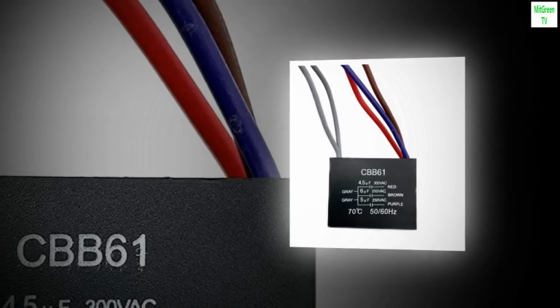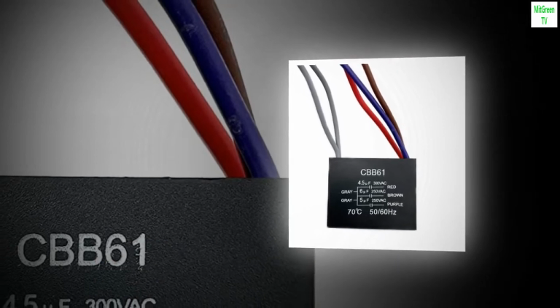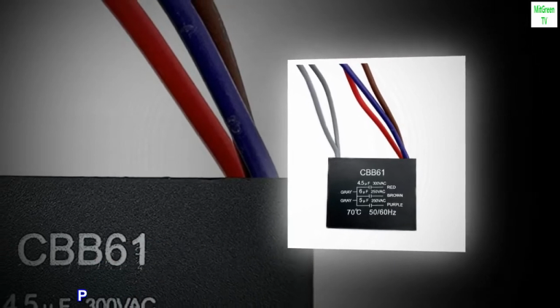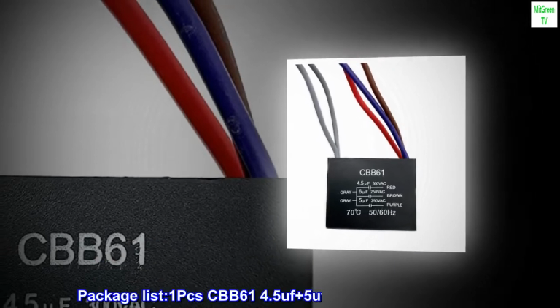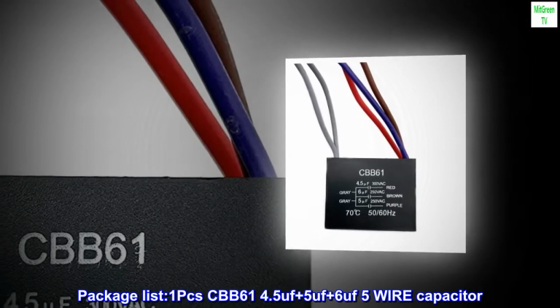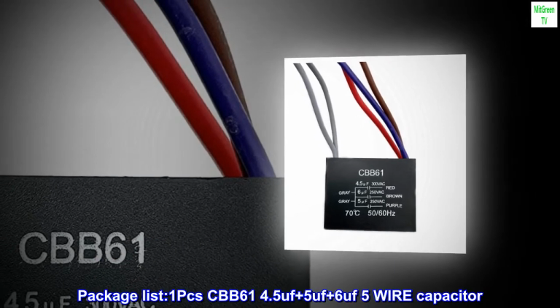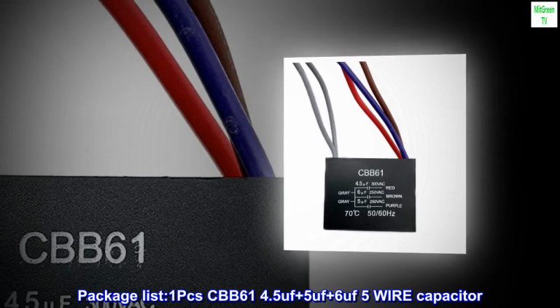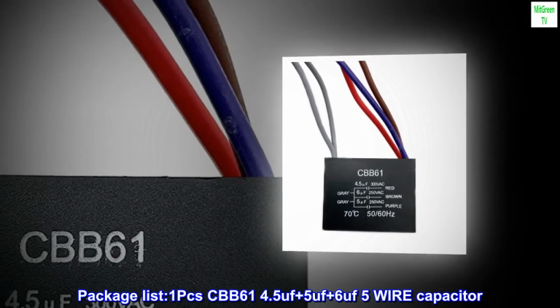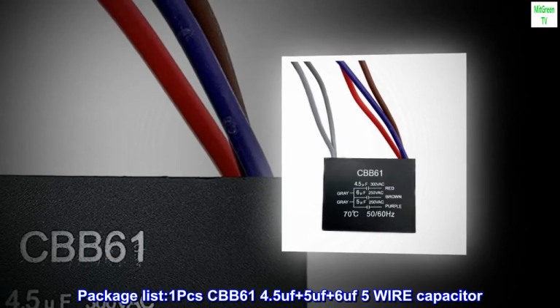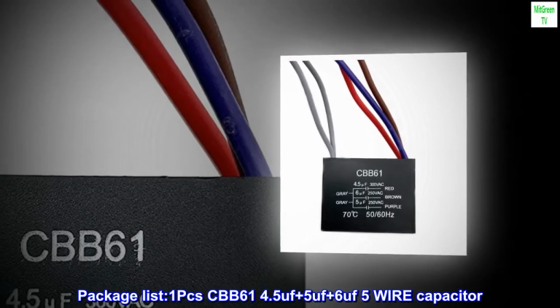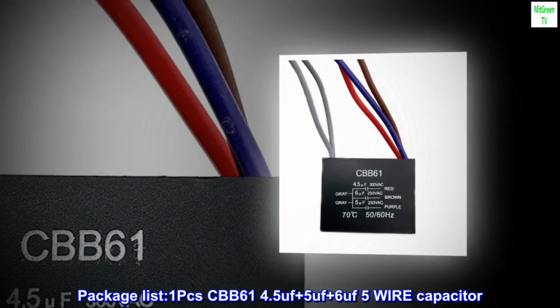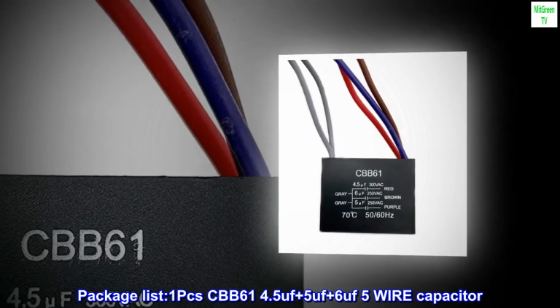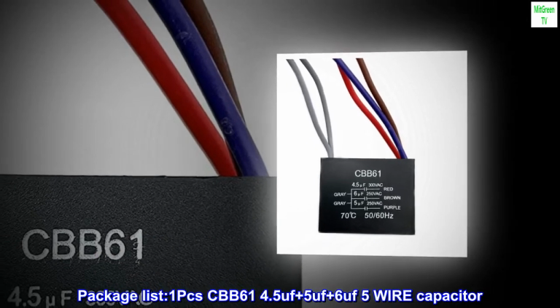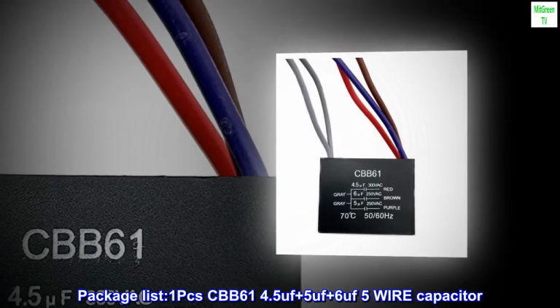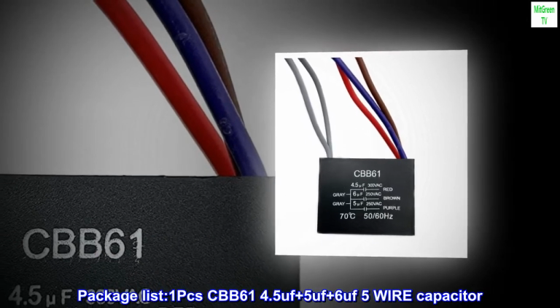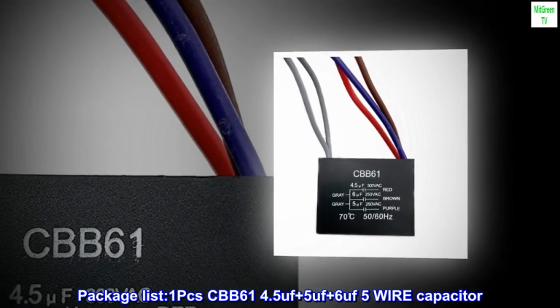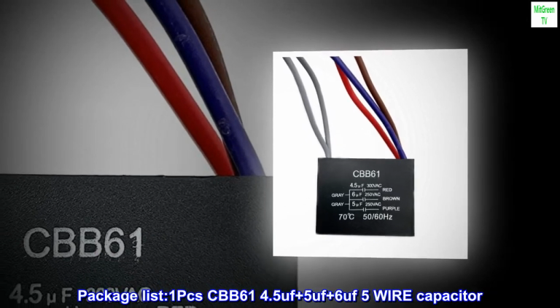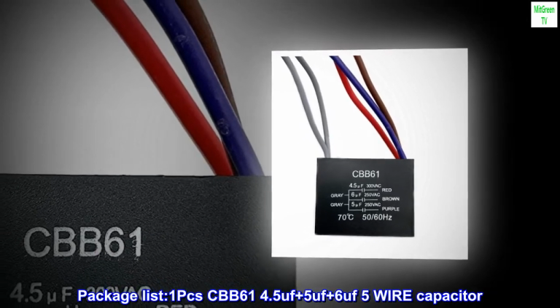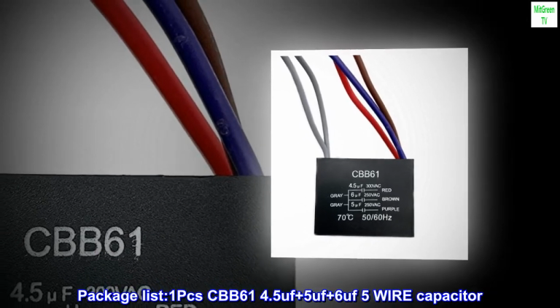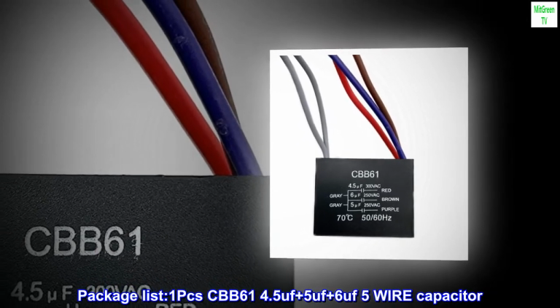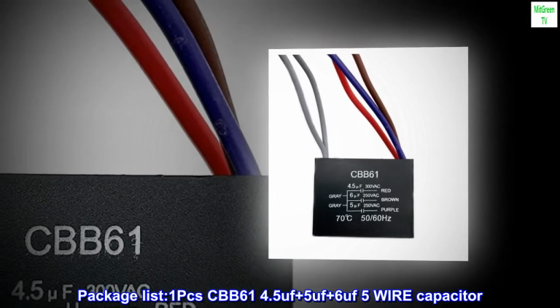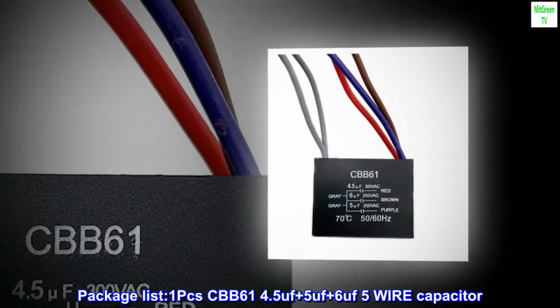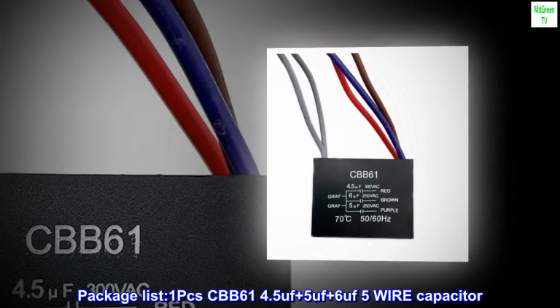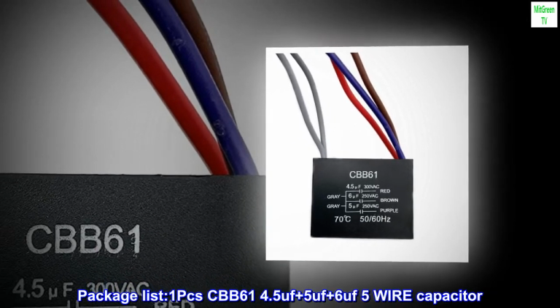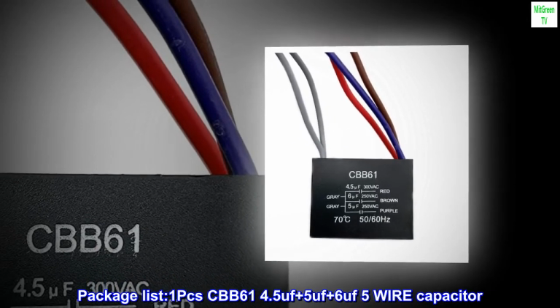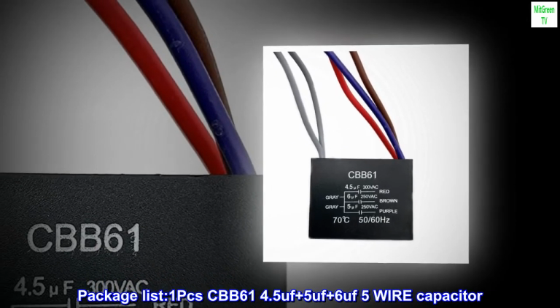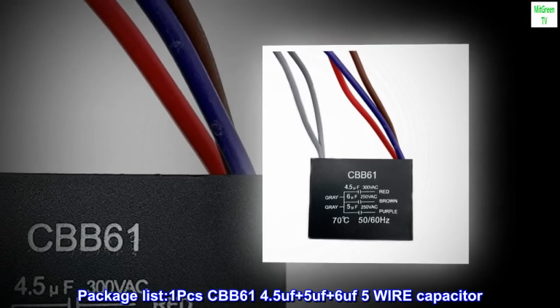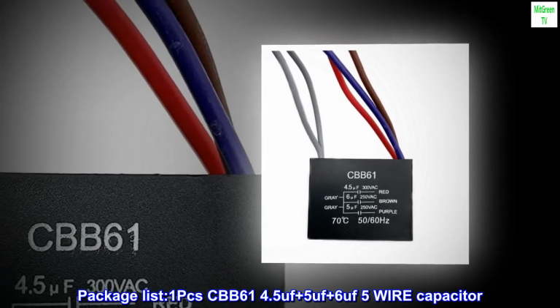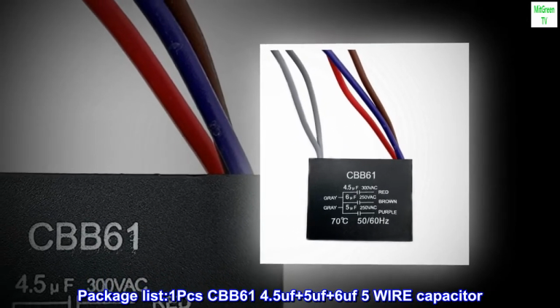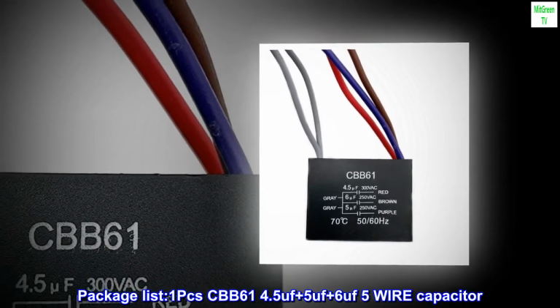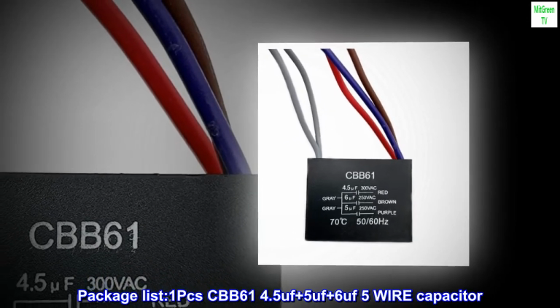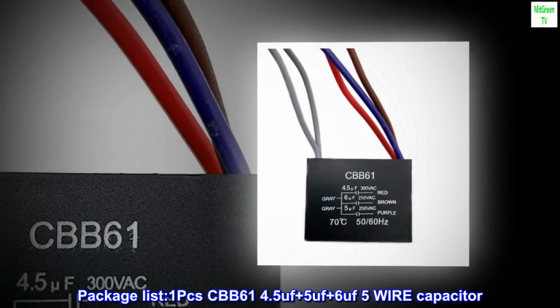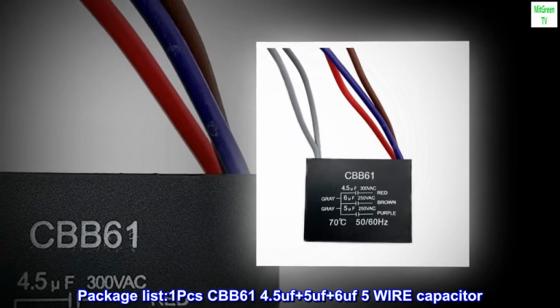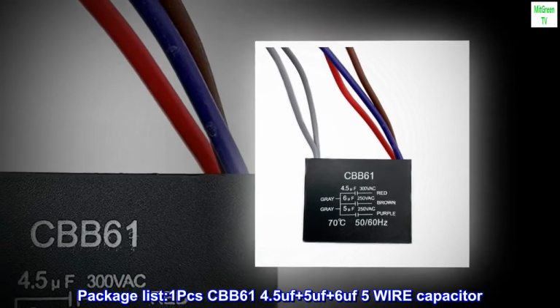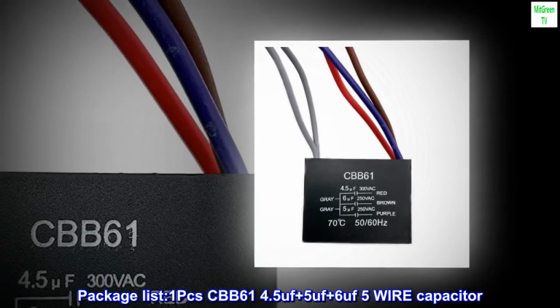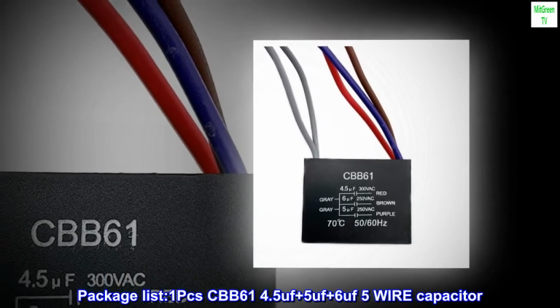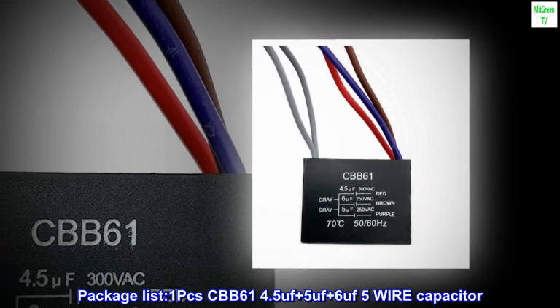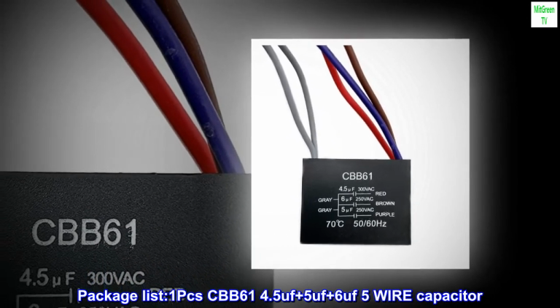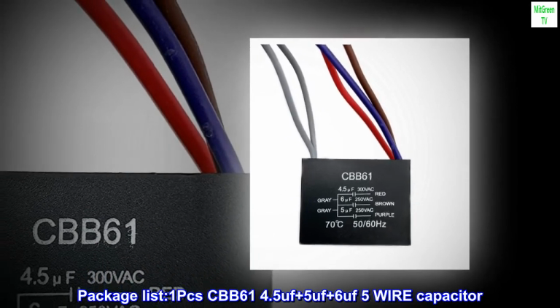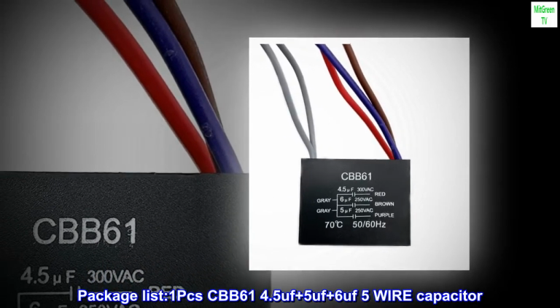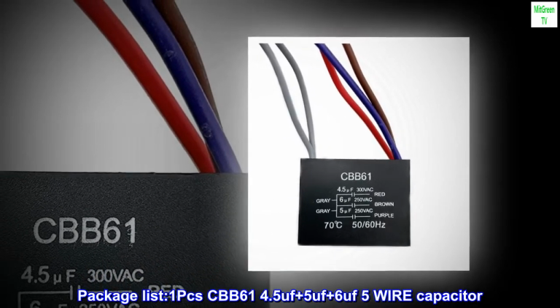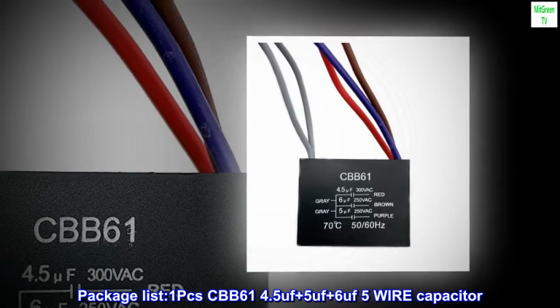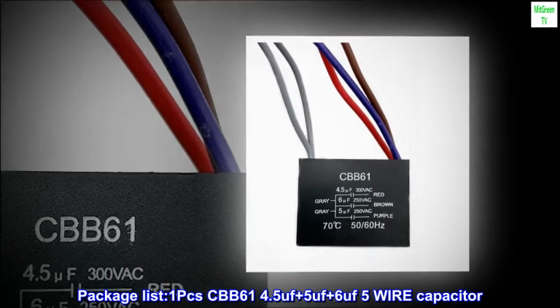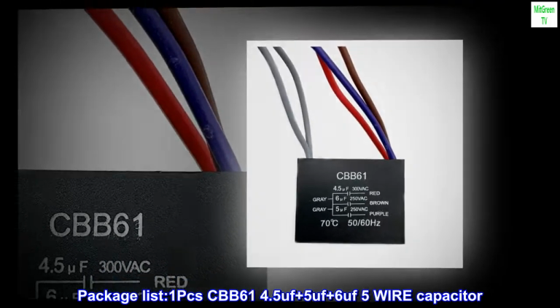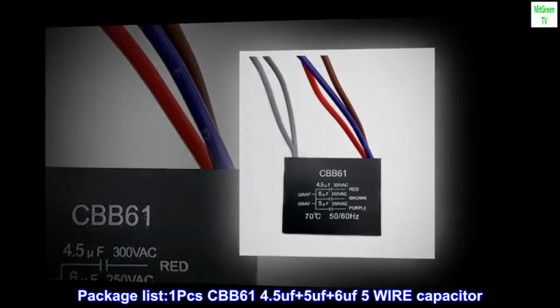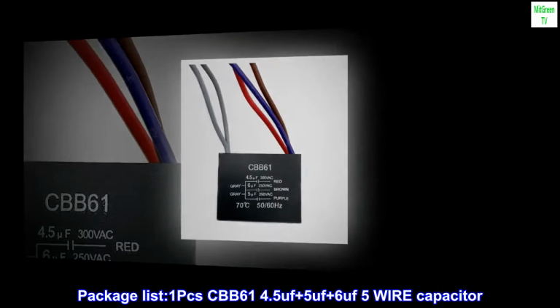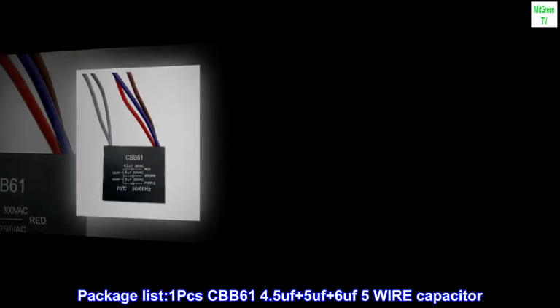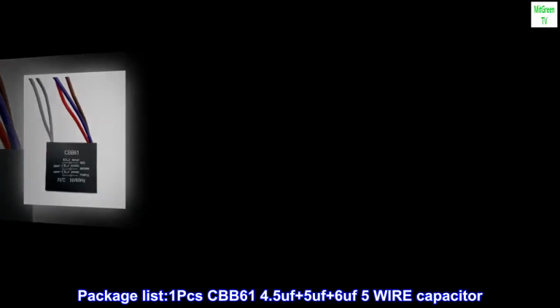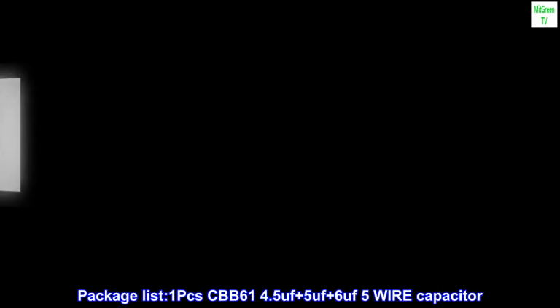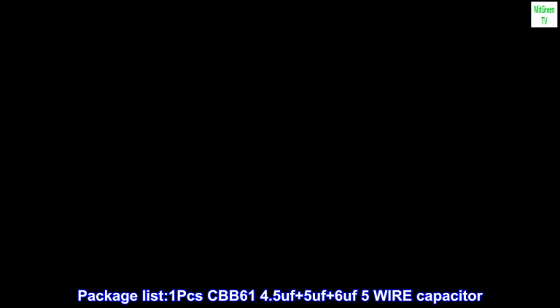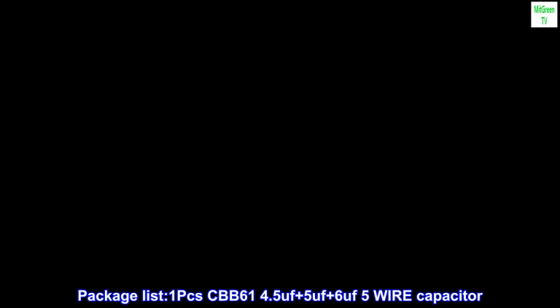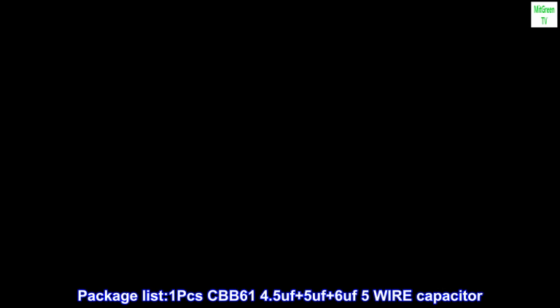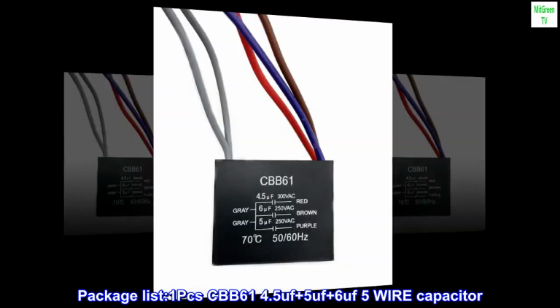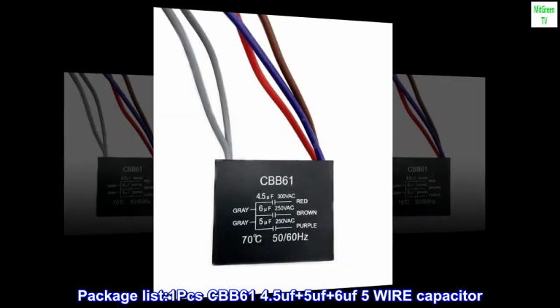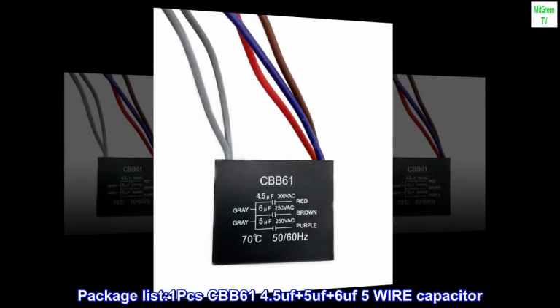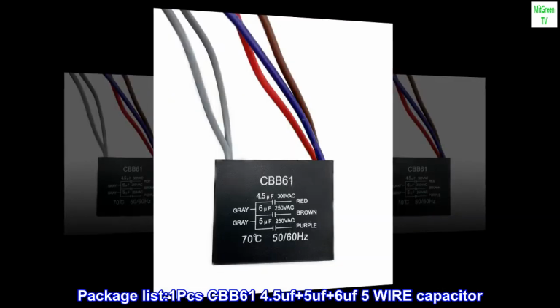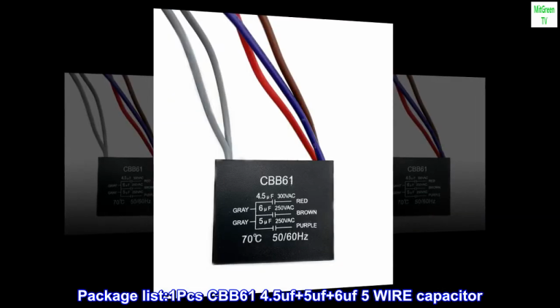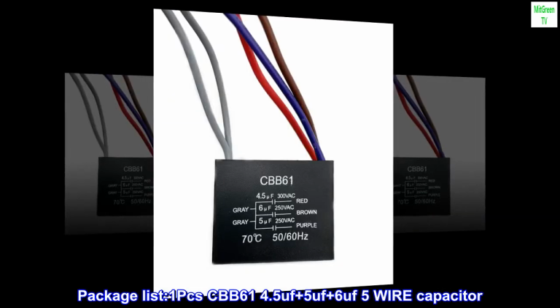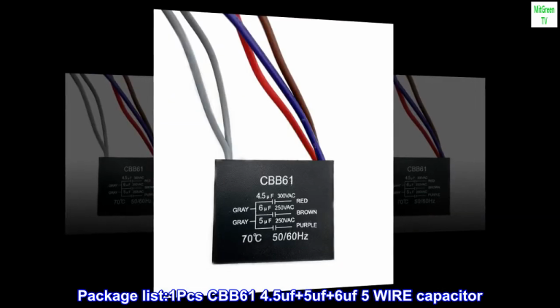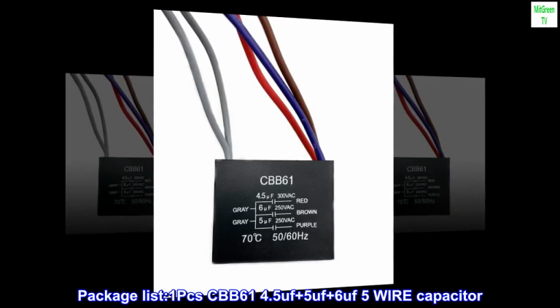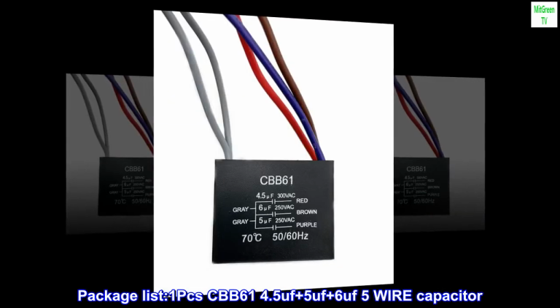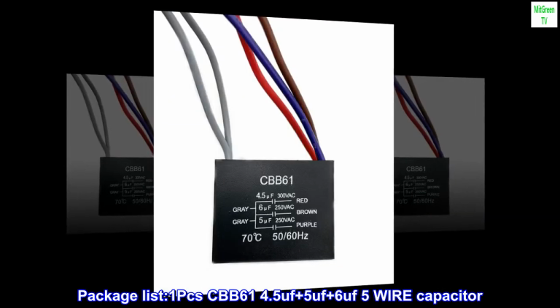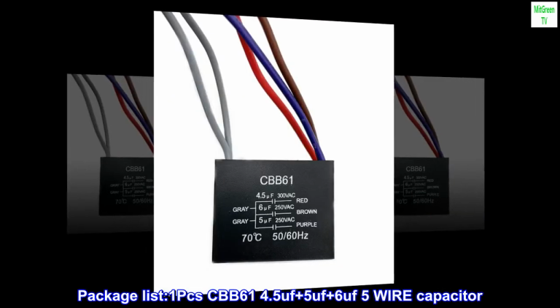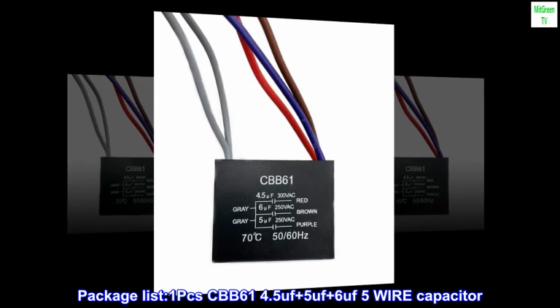Package list: one piece CBB61 4.5 uF plus 5 uF plus 6 uF, 5-wire capacitor.